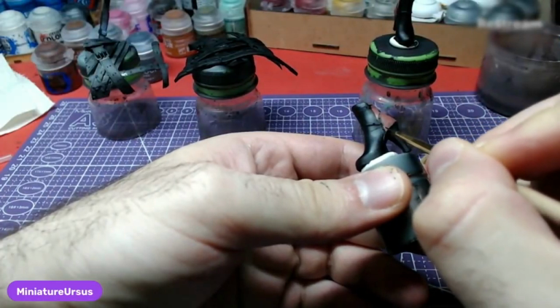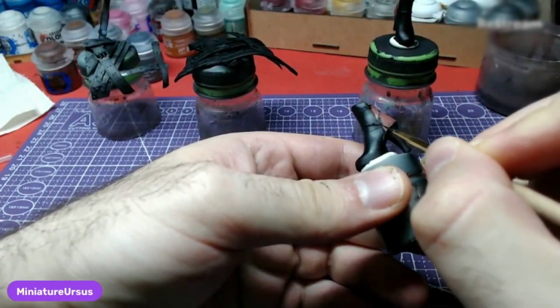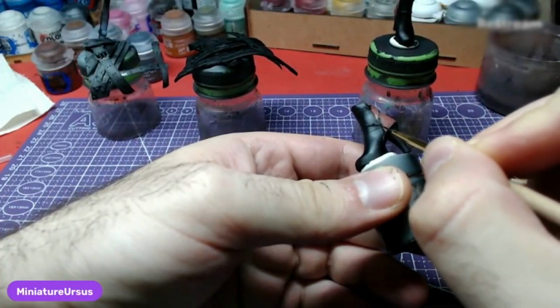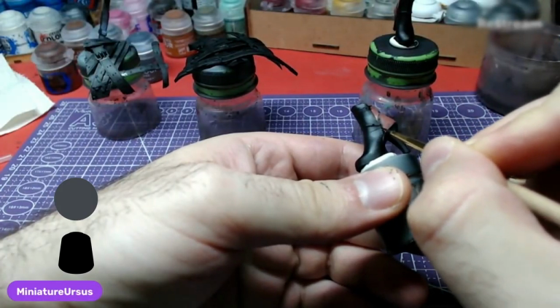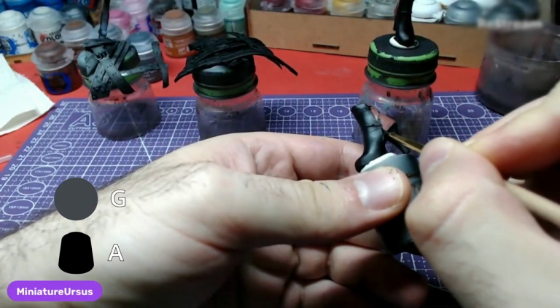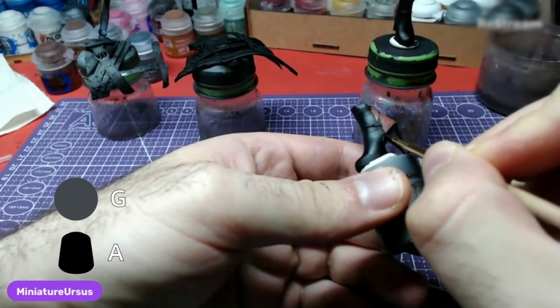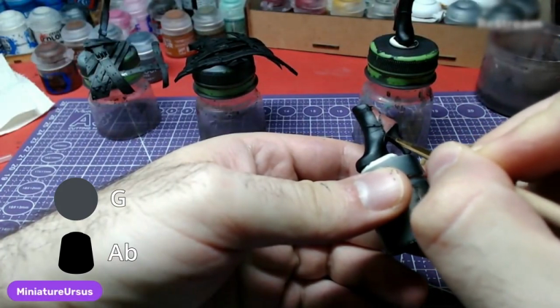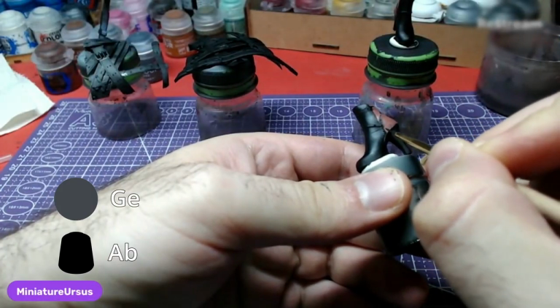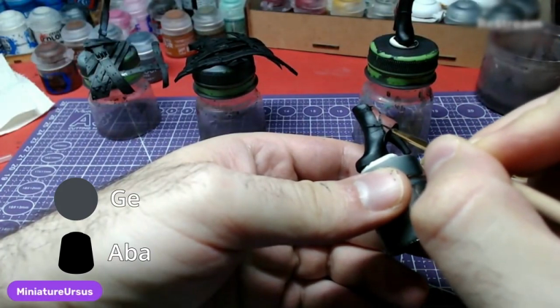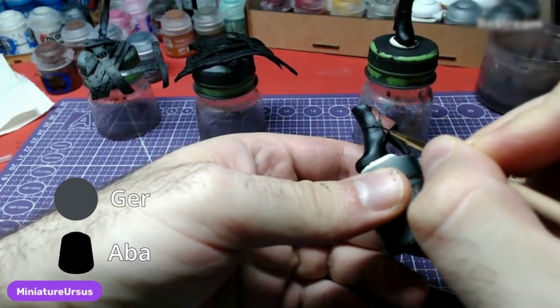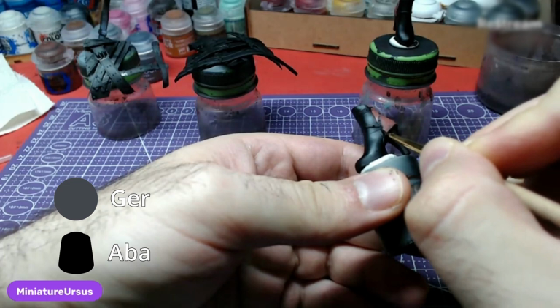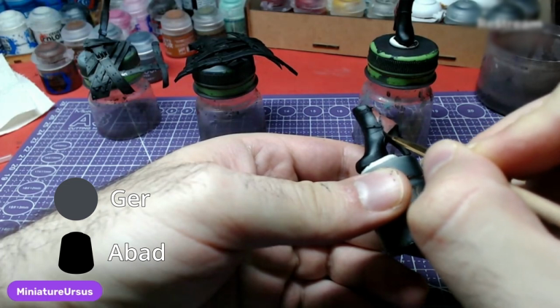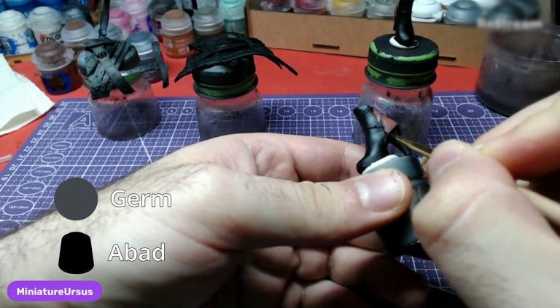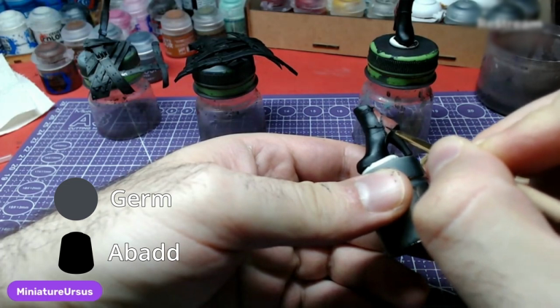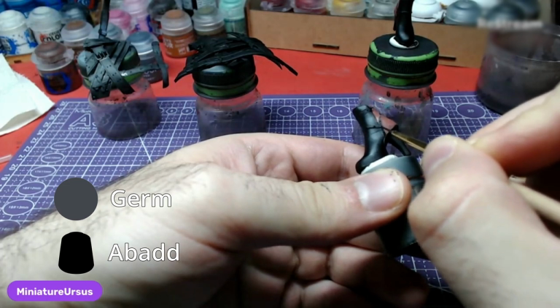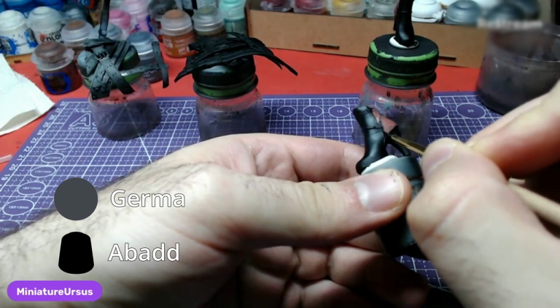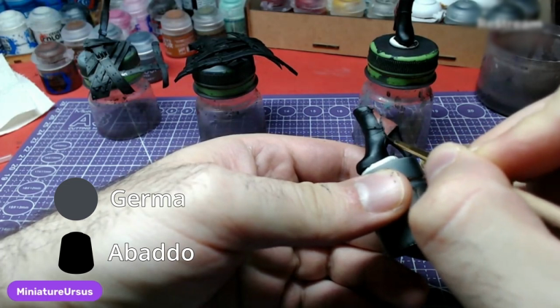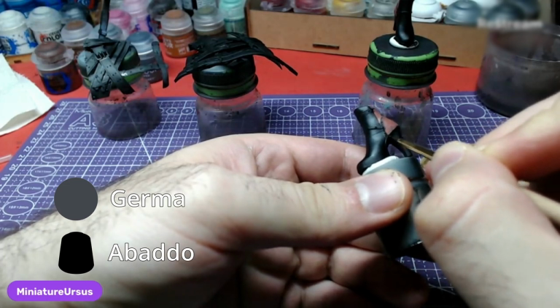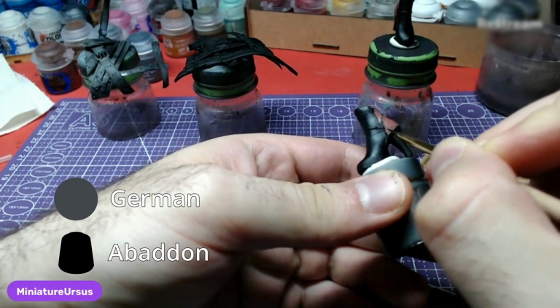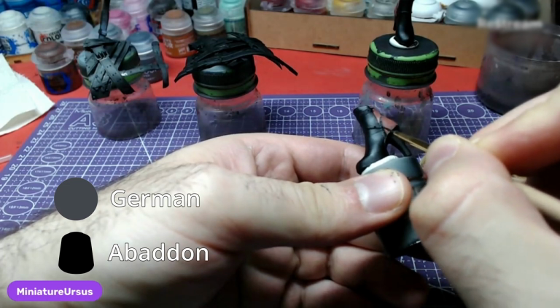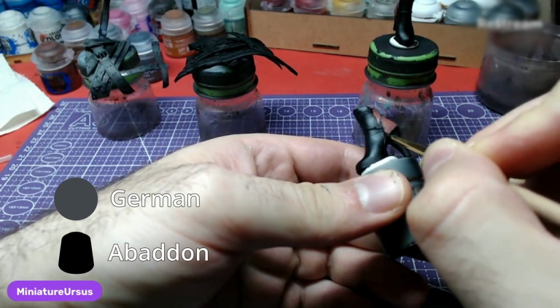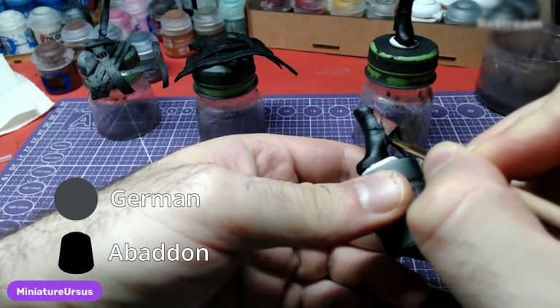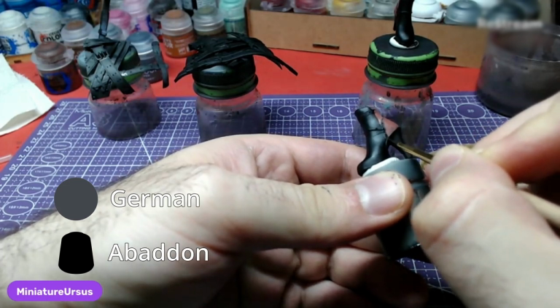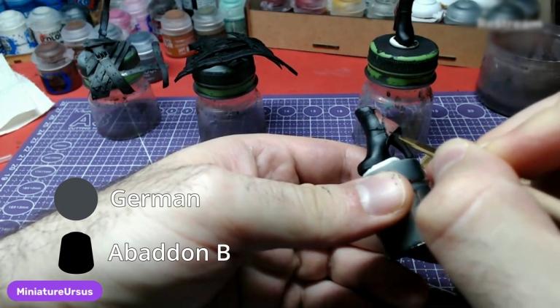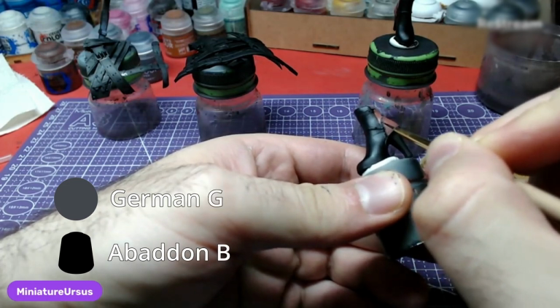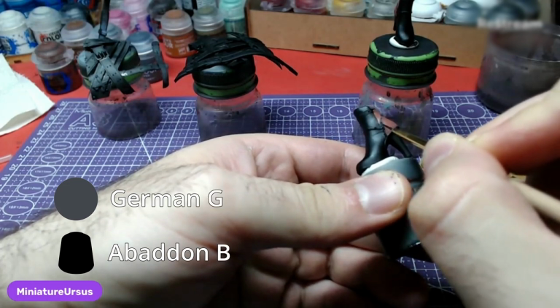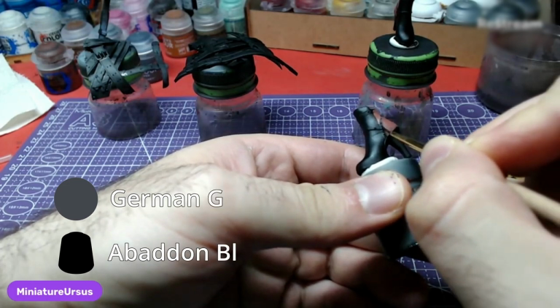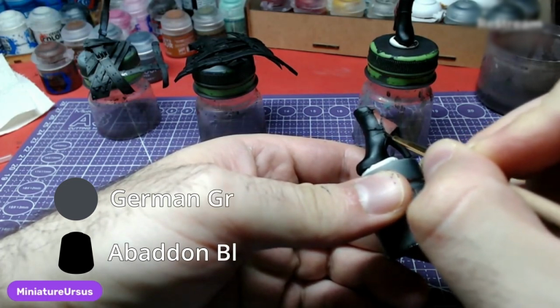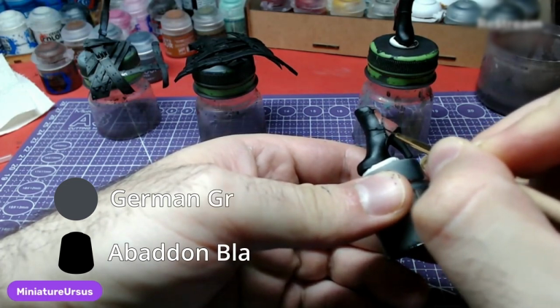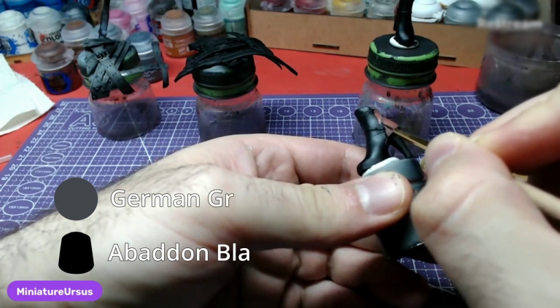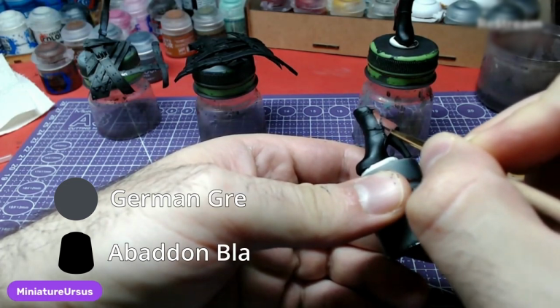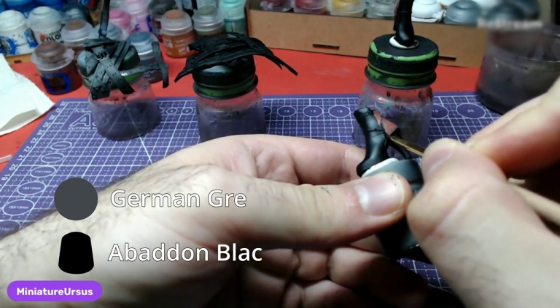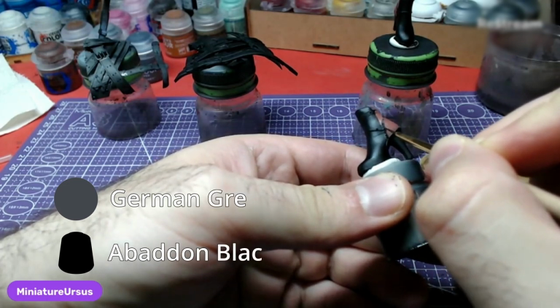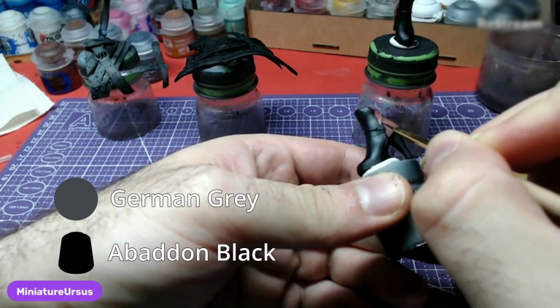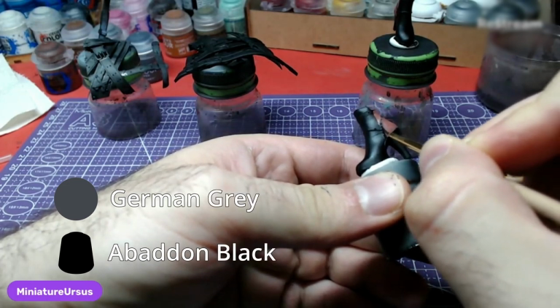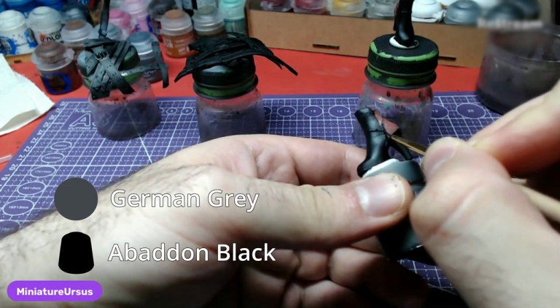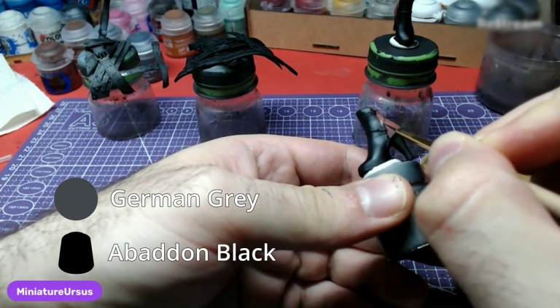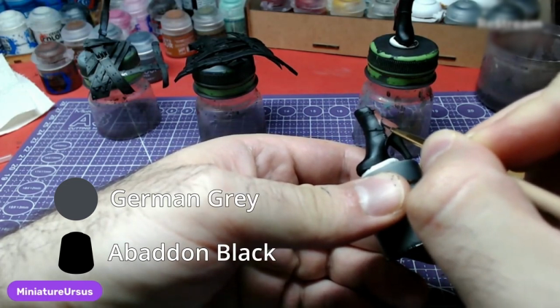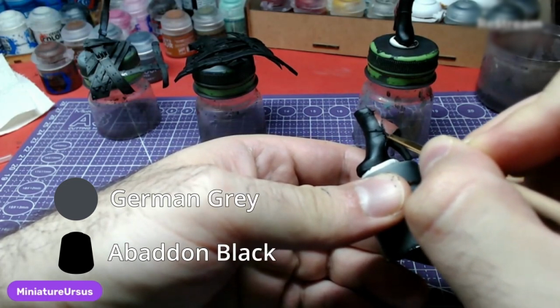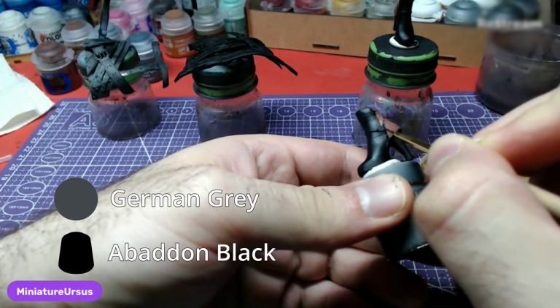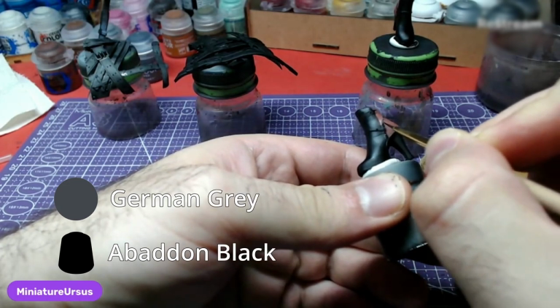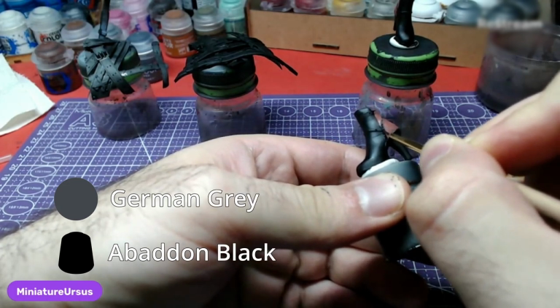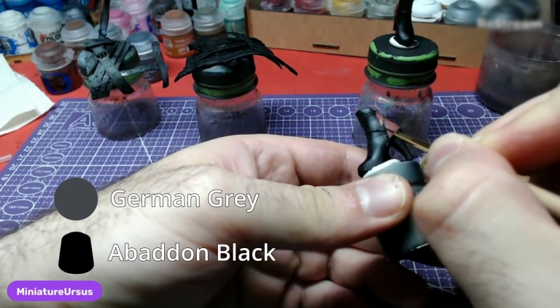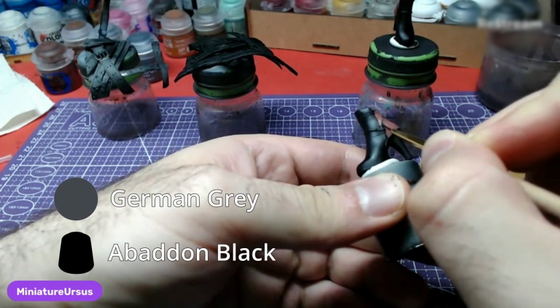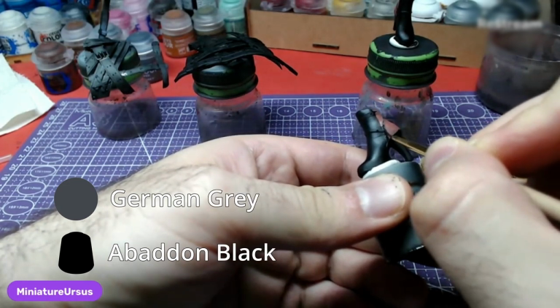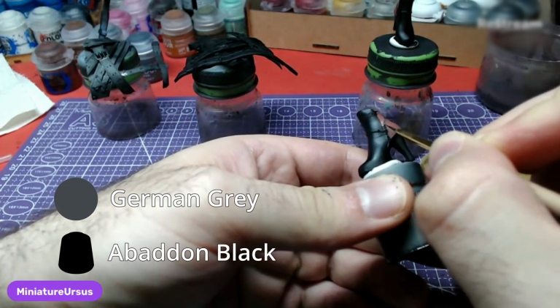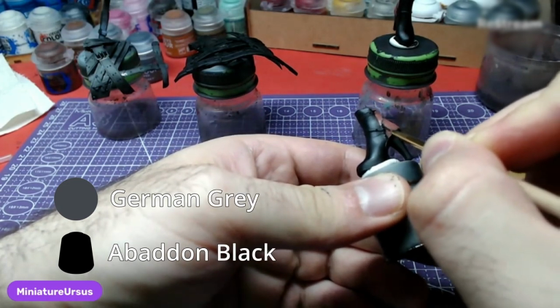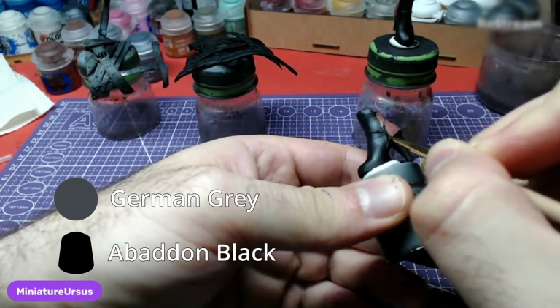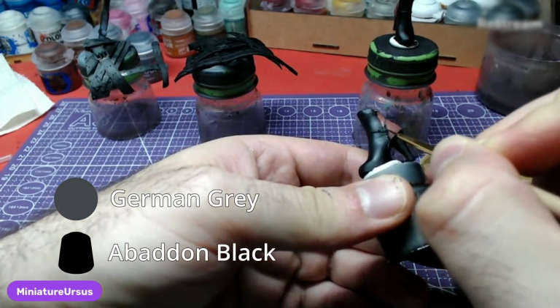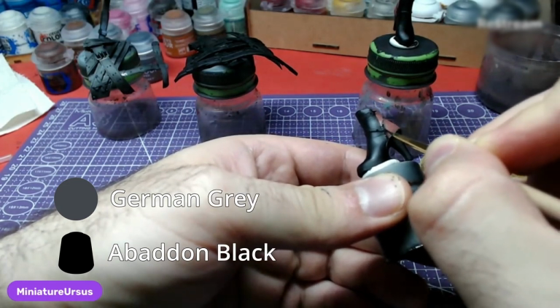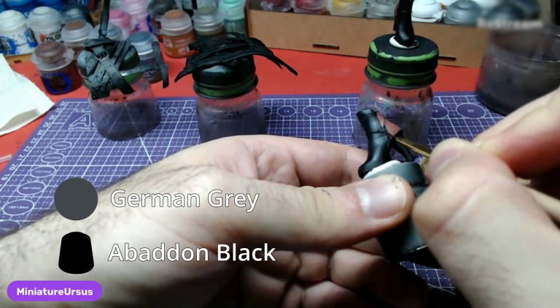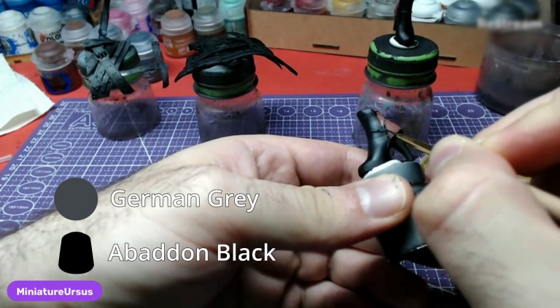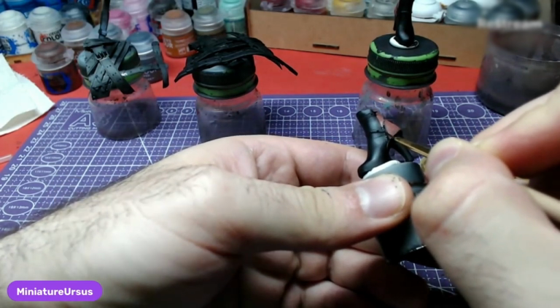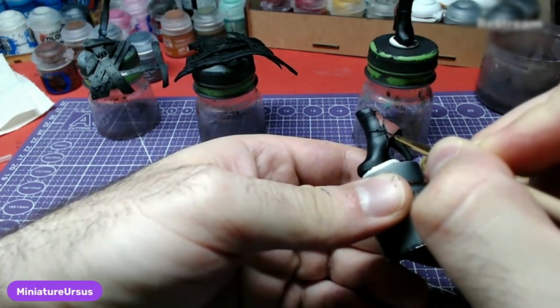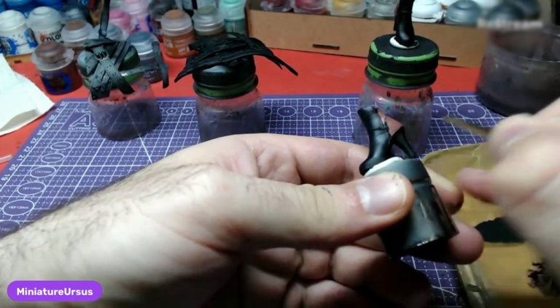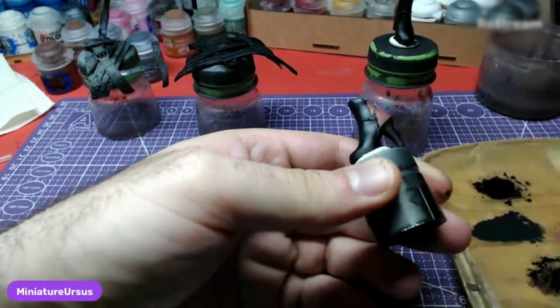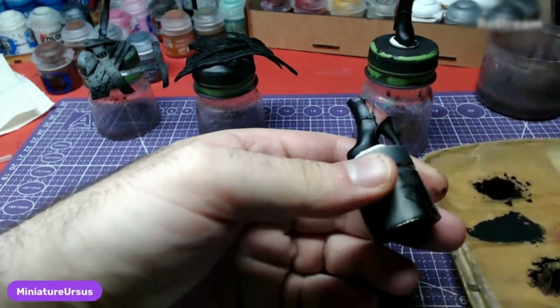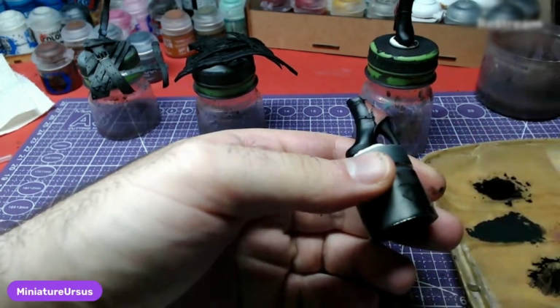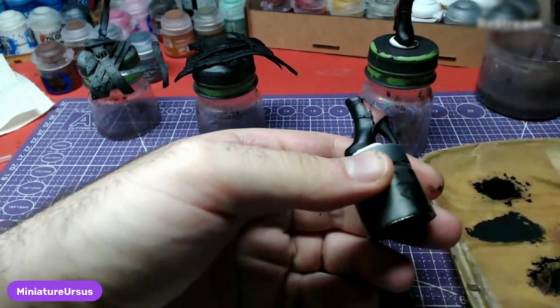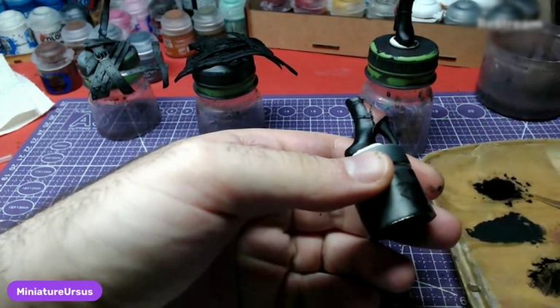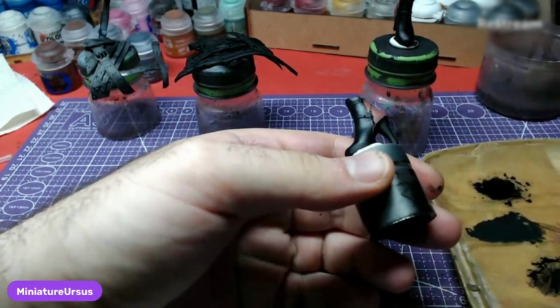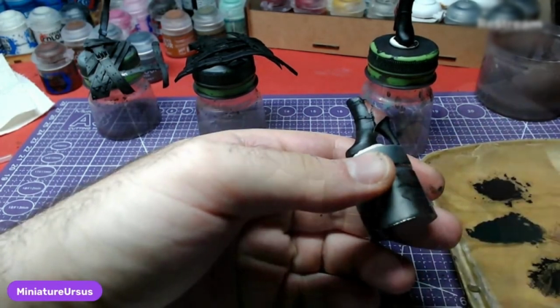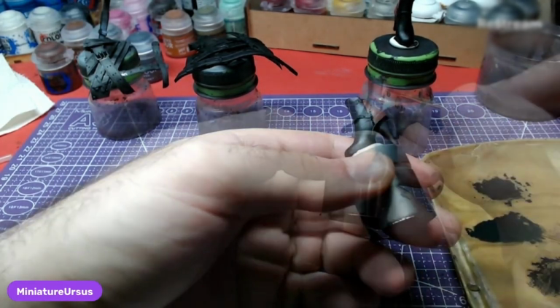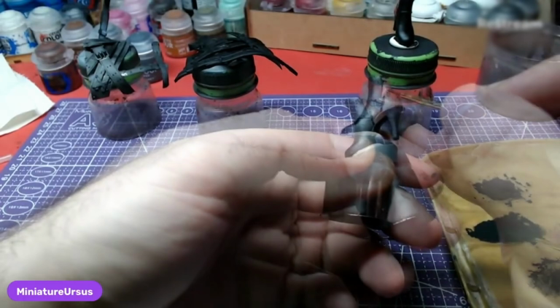Using a 1-to-1 mixture of German Grey and Abaddon Black, we will paint the straps on the shoe.